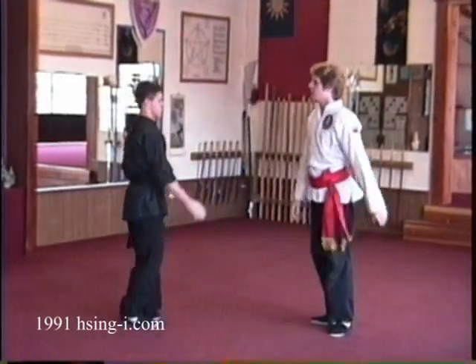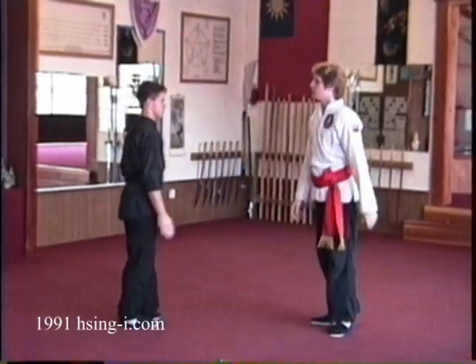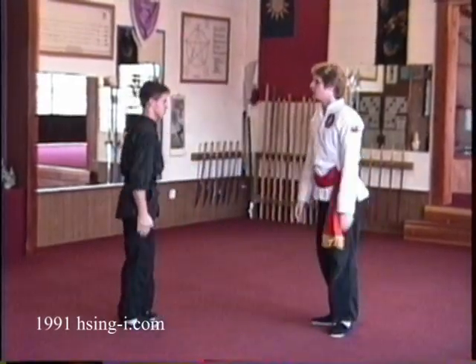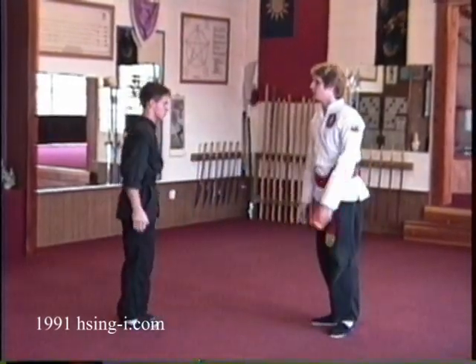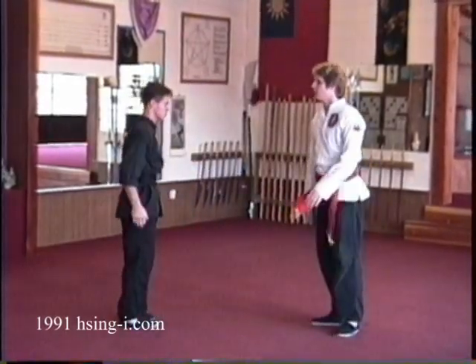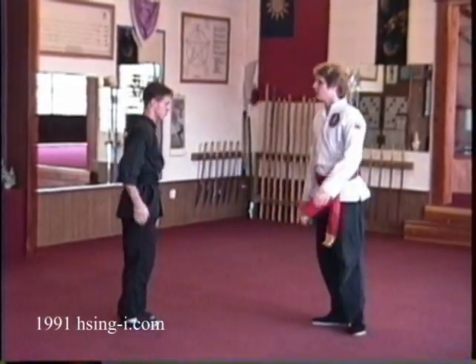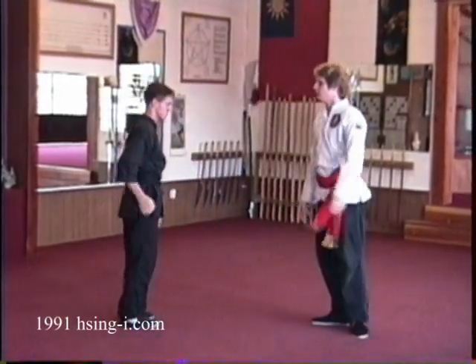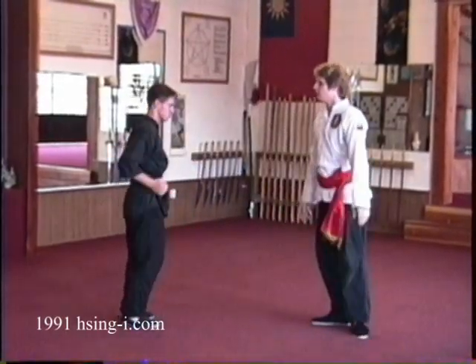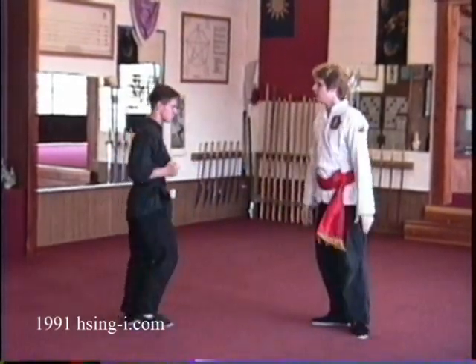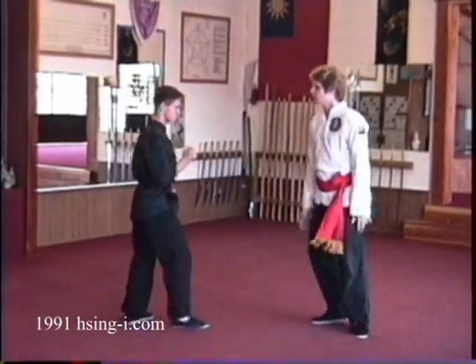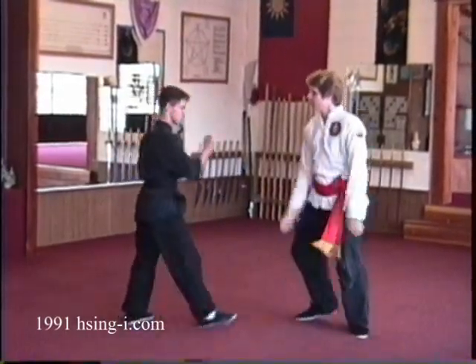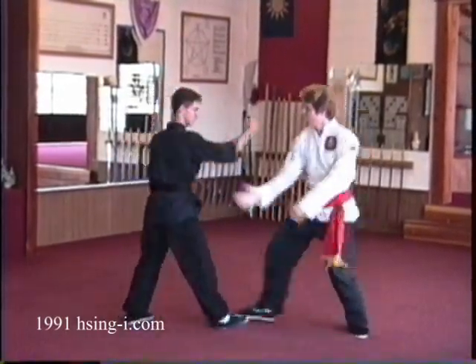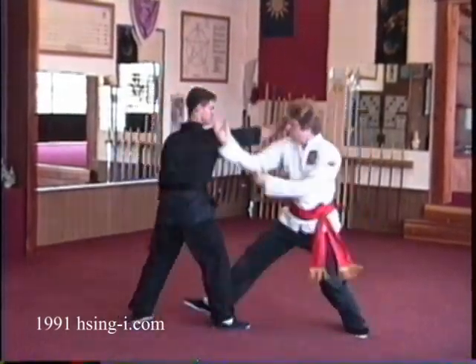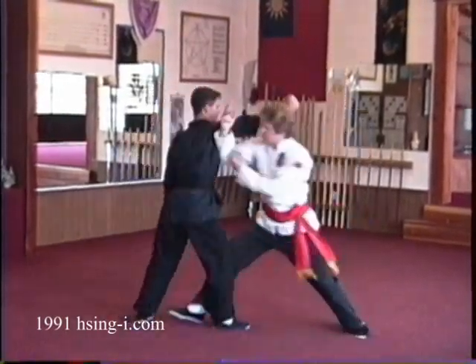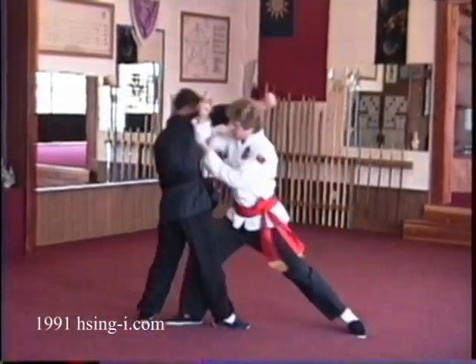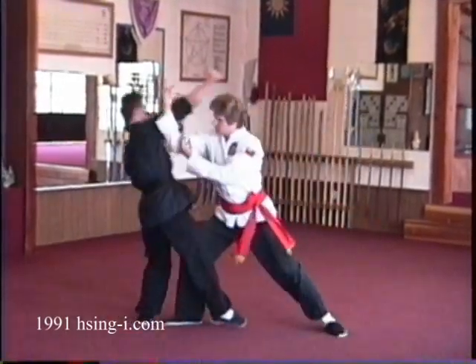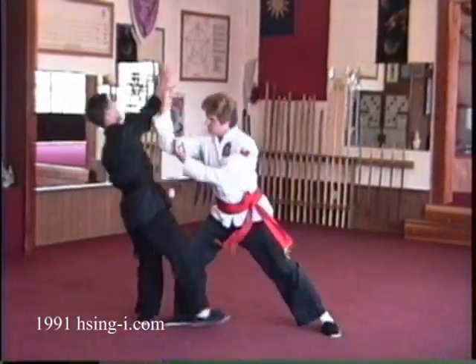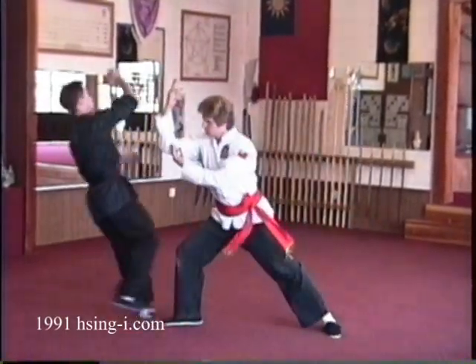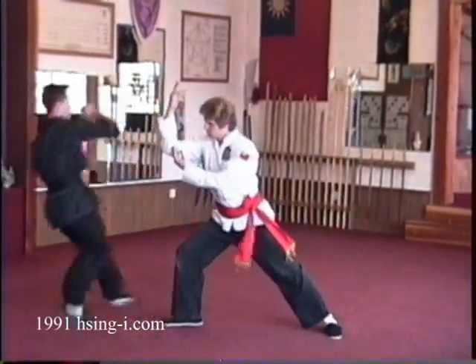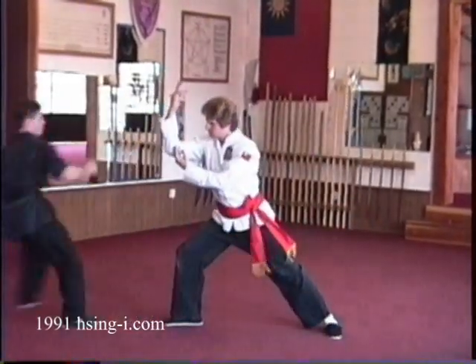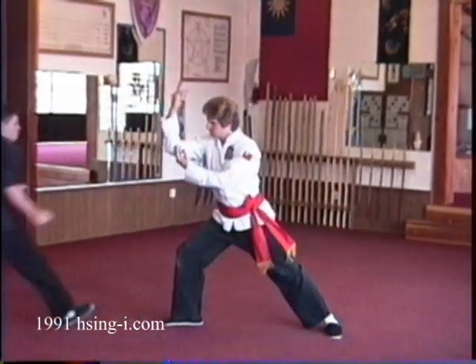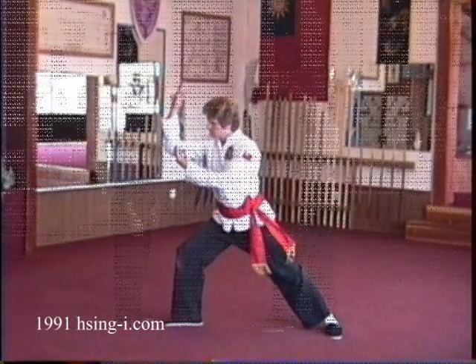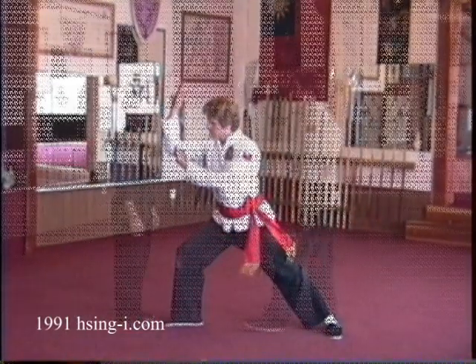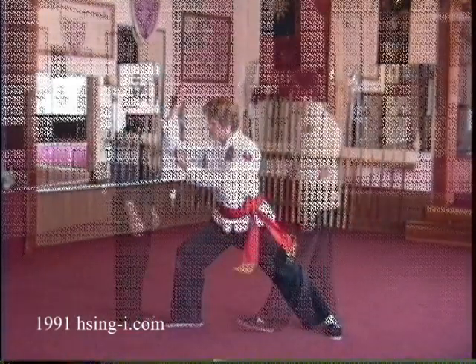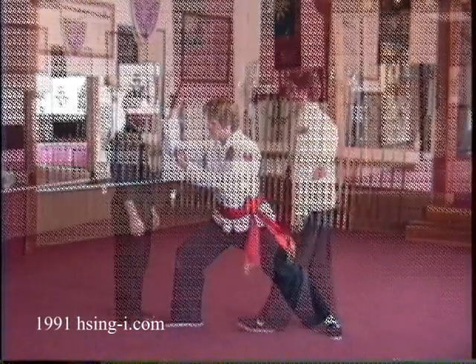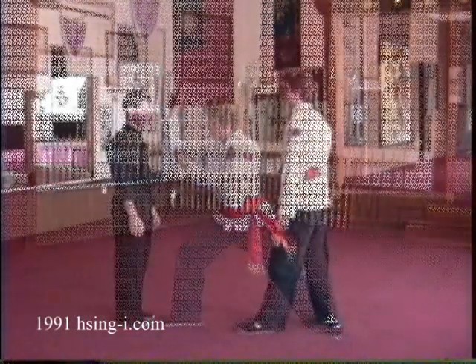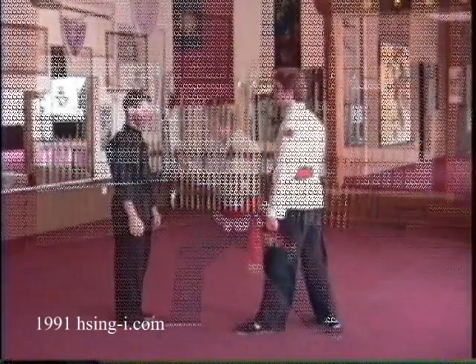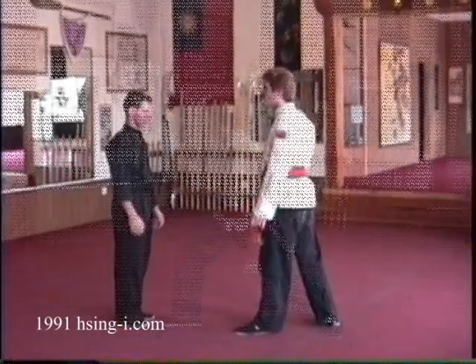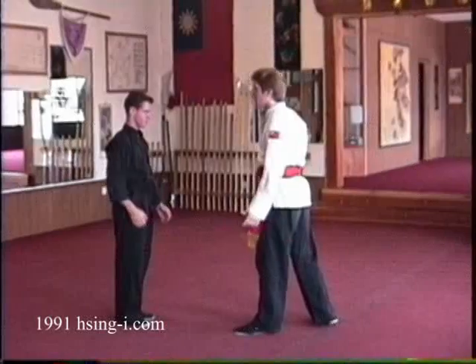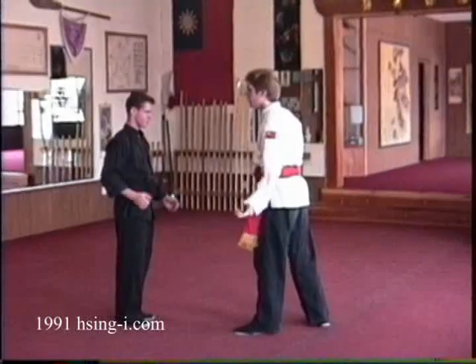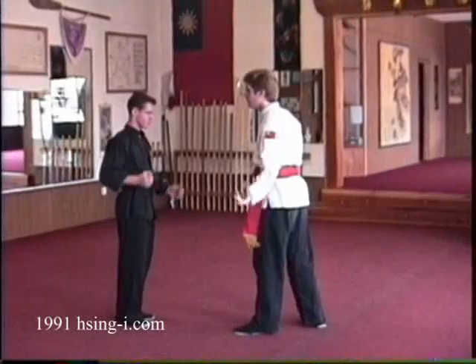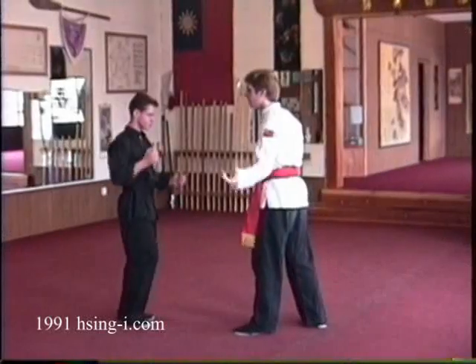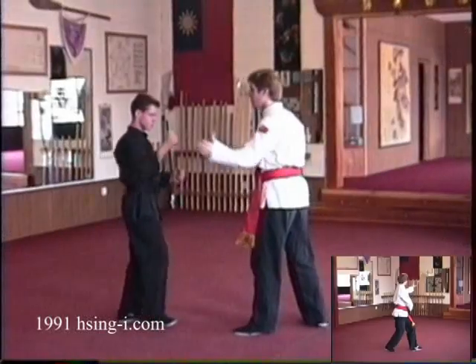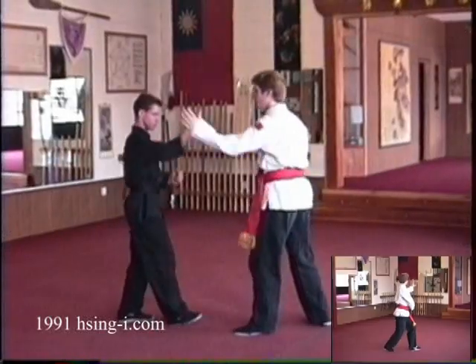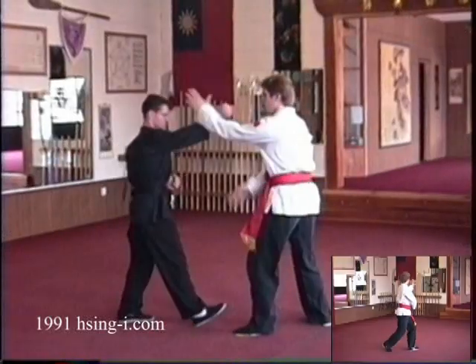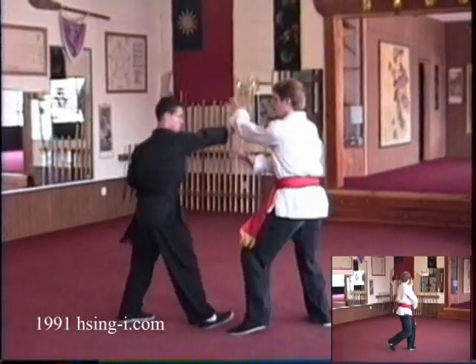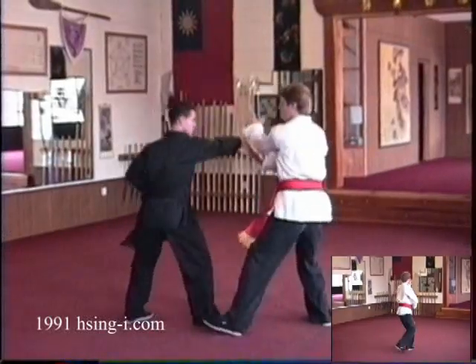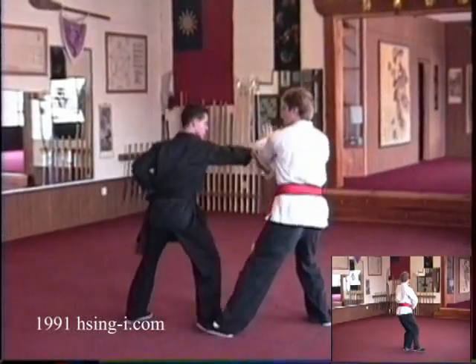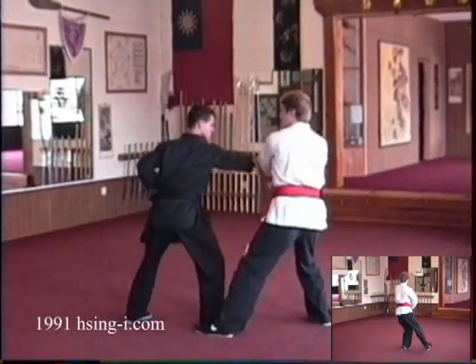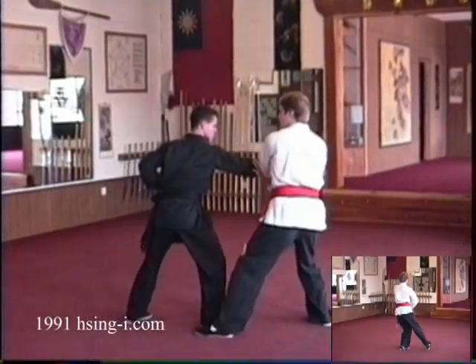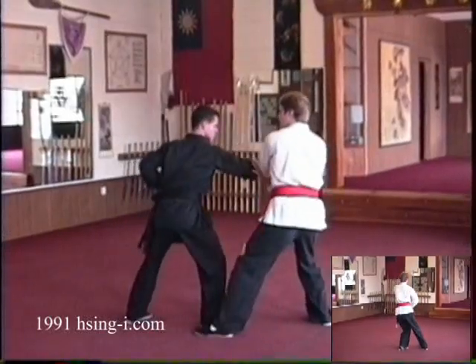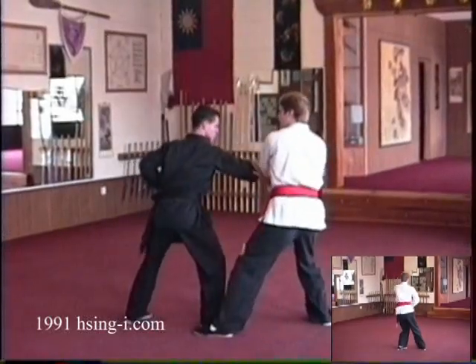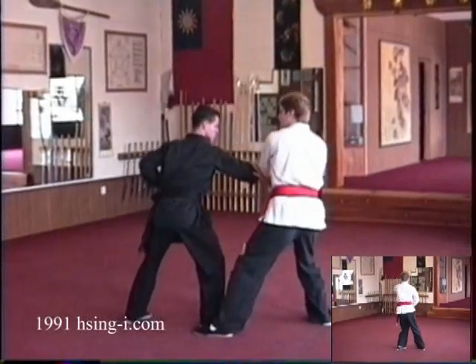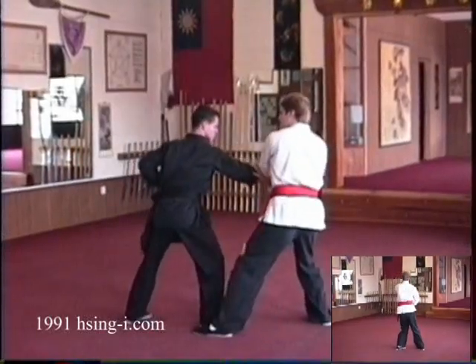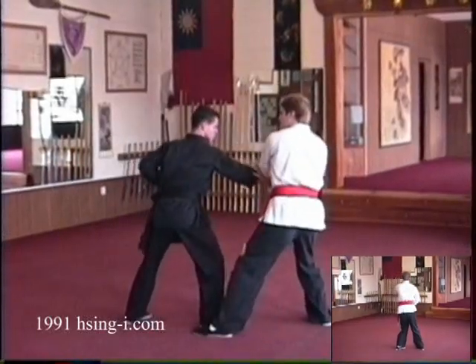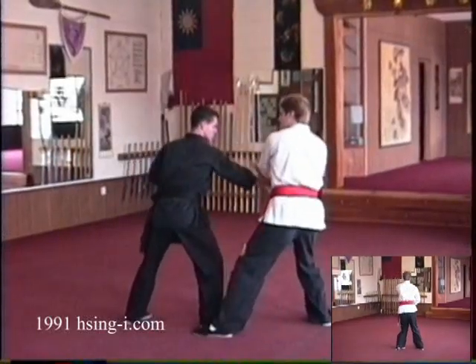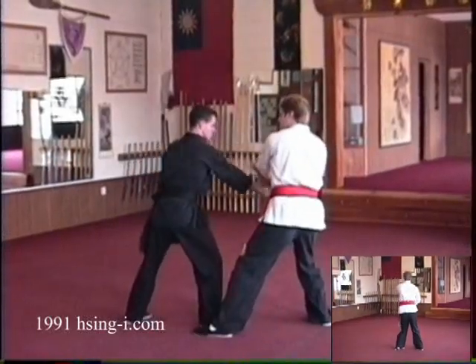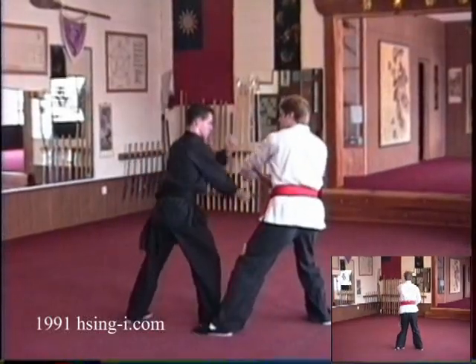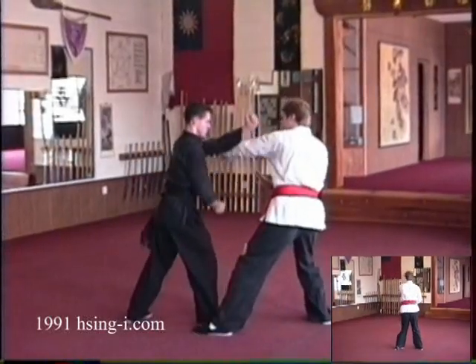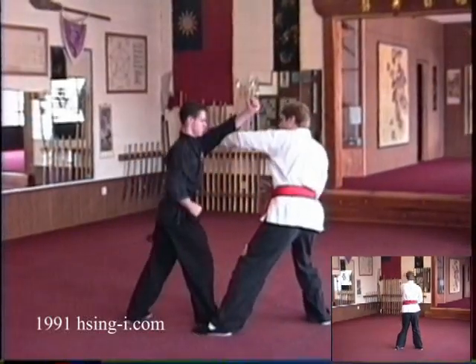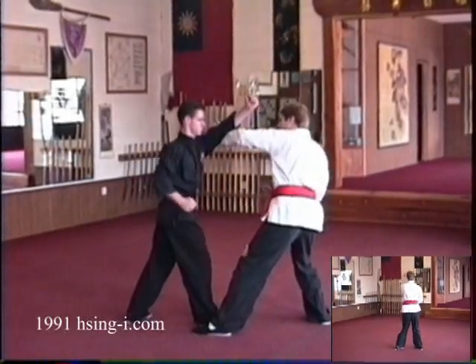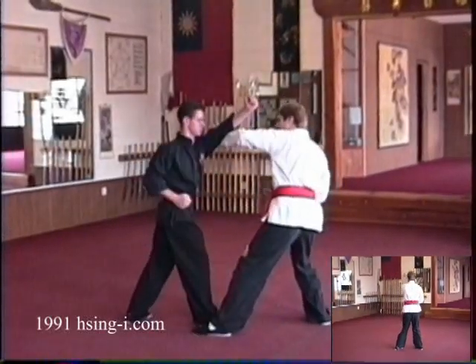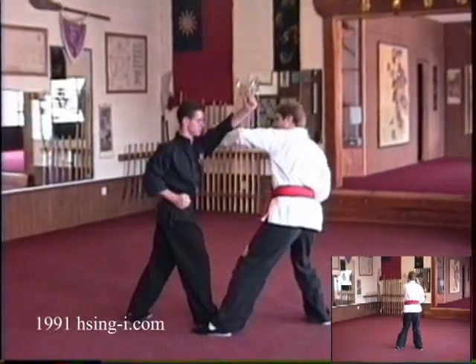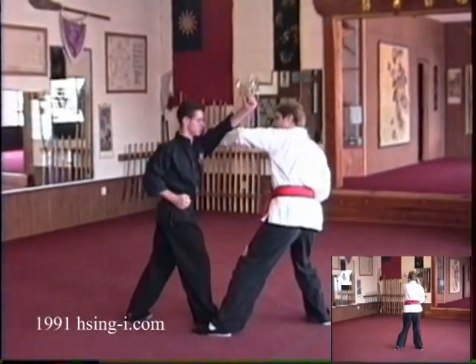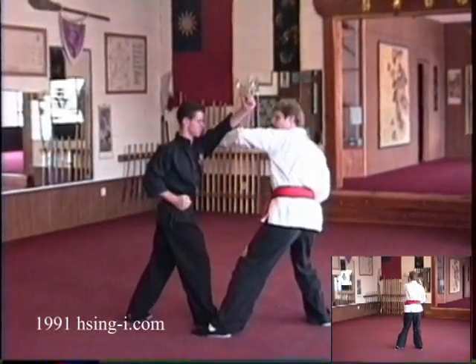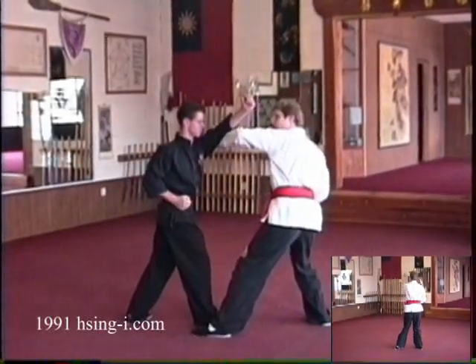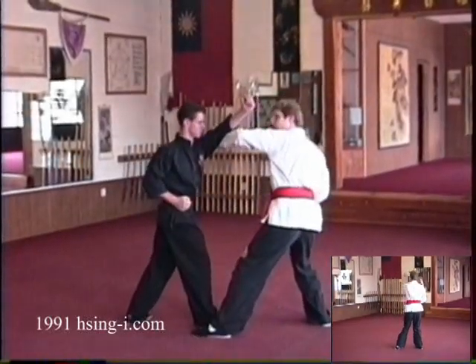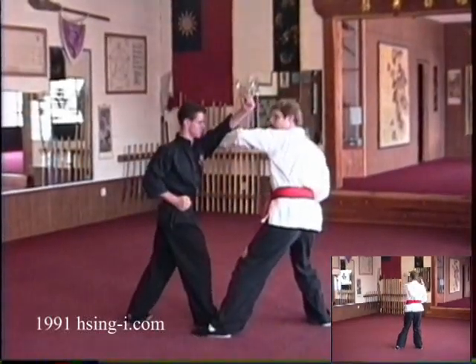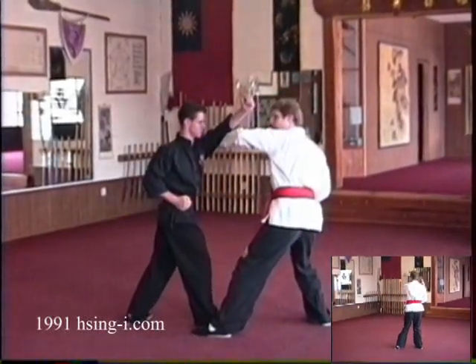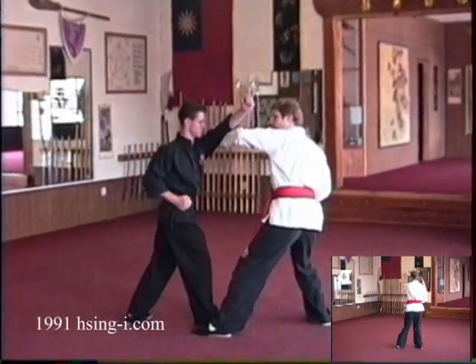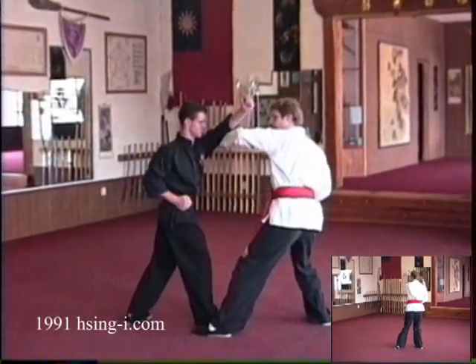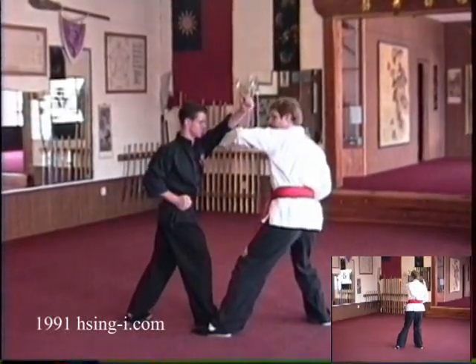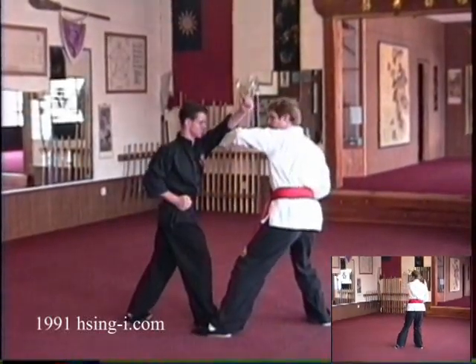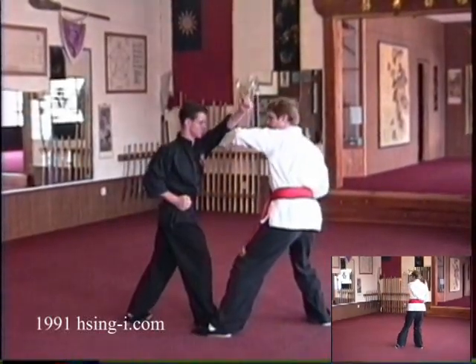As he comes in, that's his right thigh — crush block. And his left foot comes in, hook the elbow in the upper arm area.